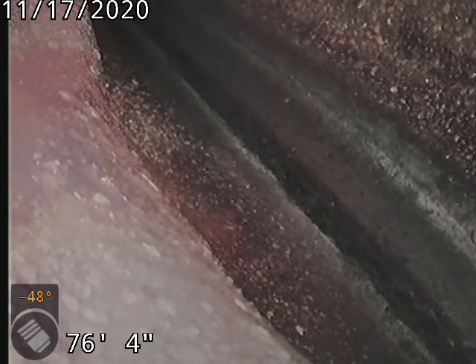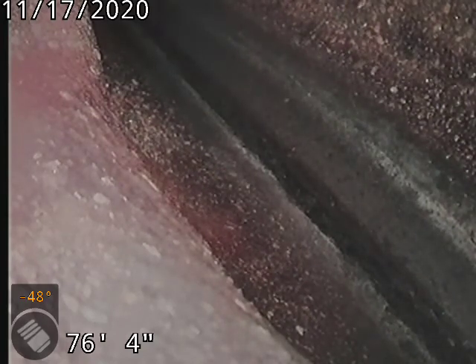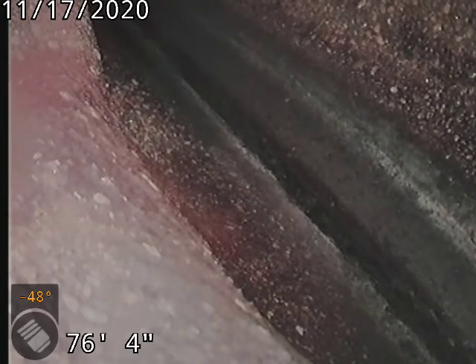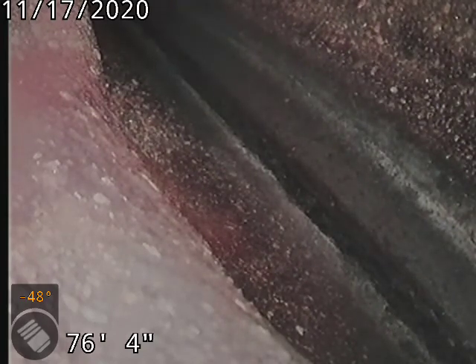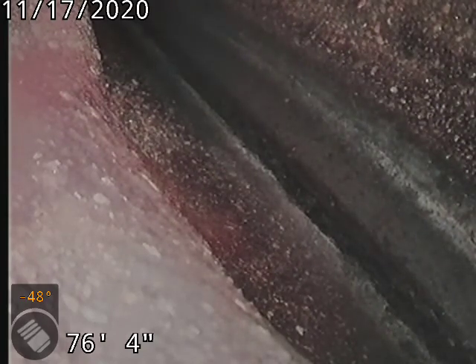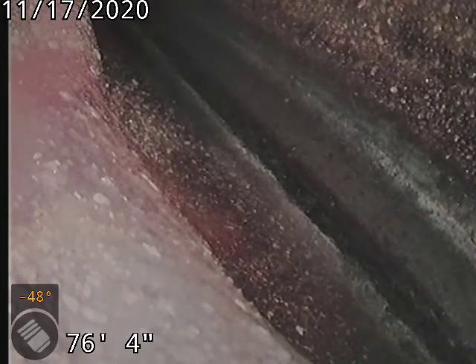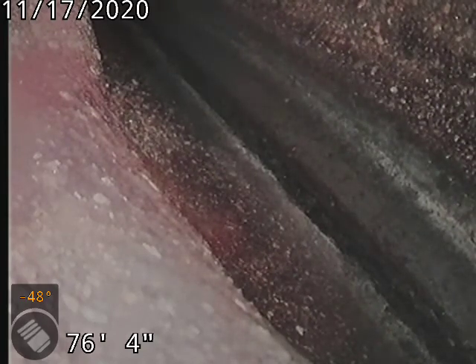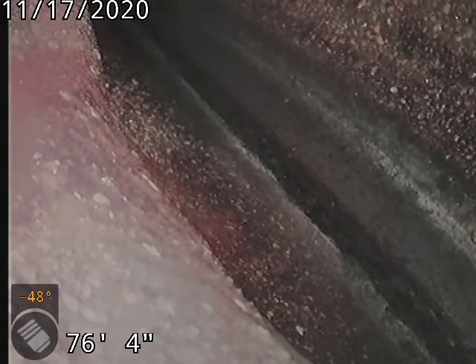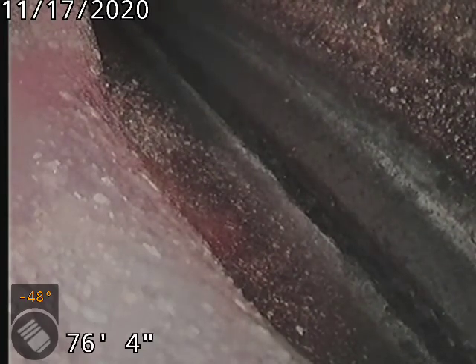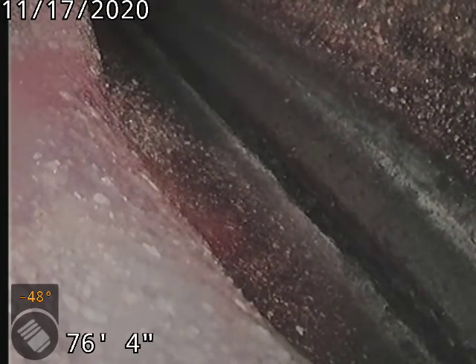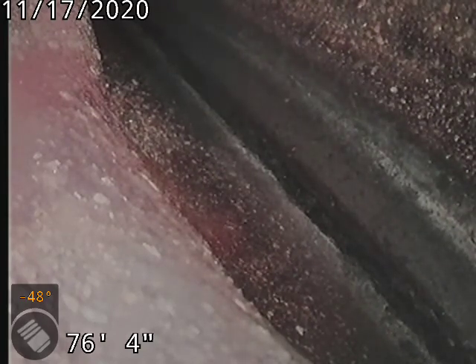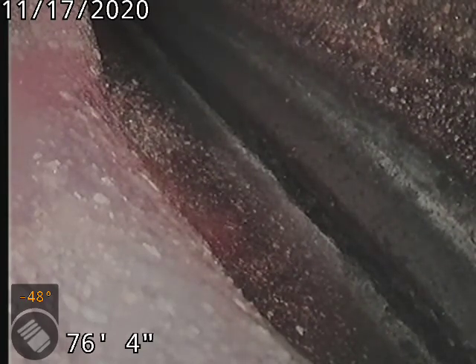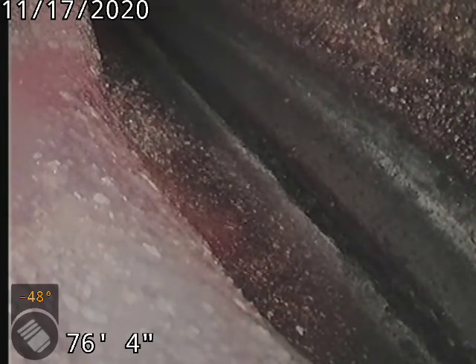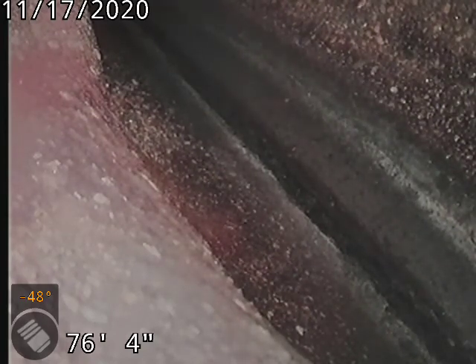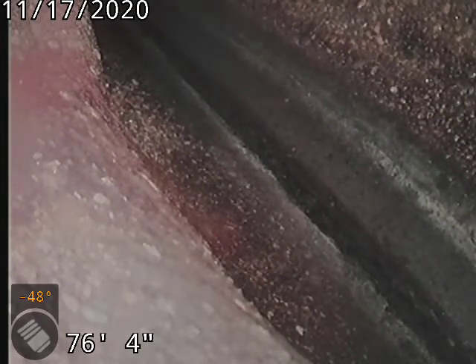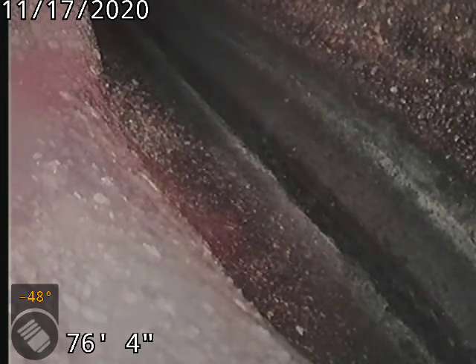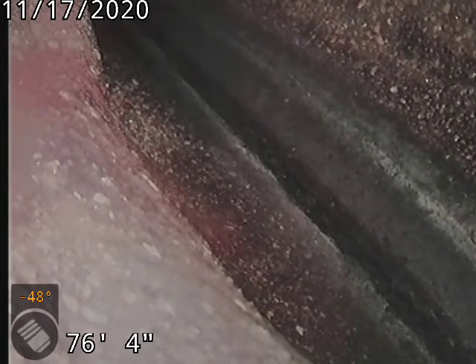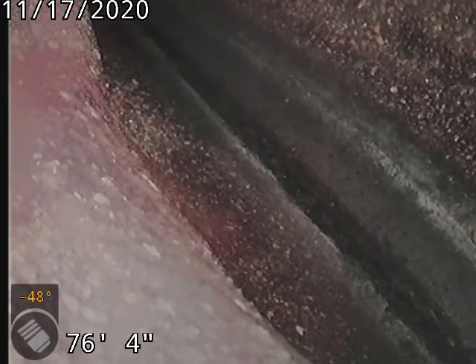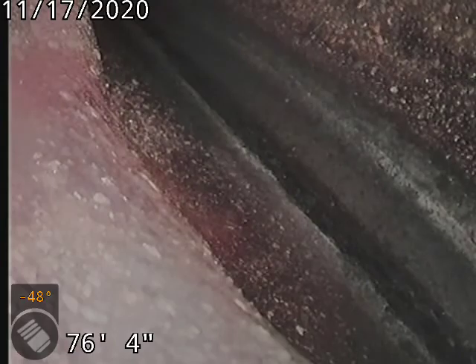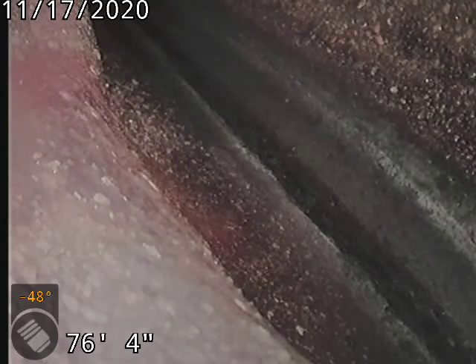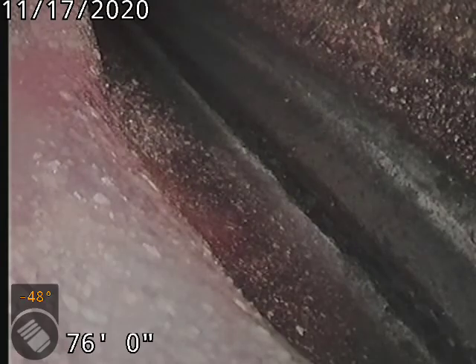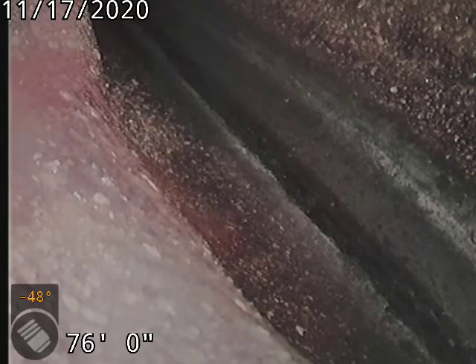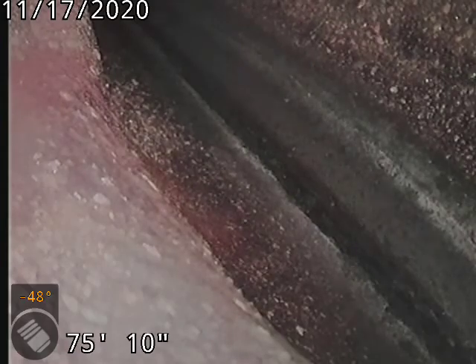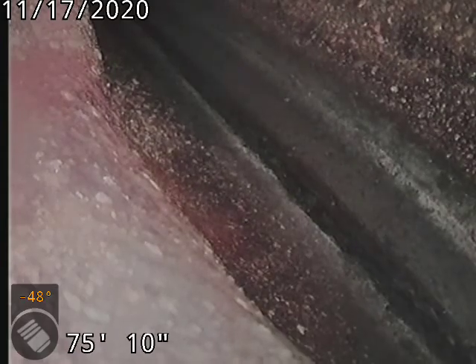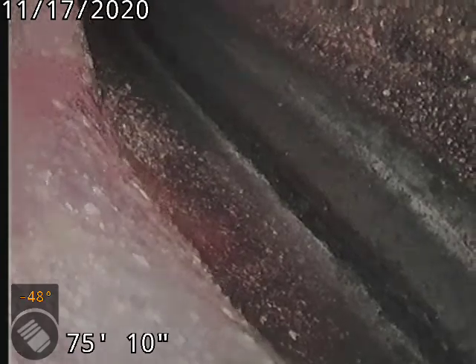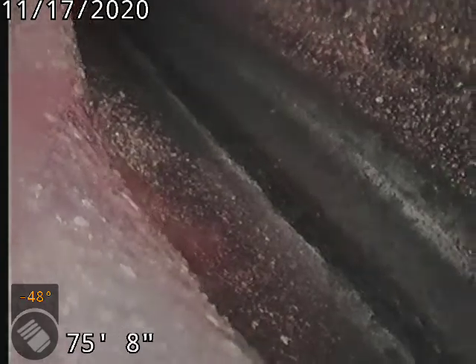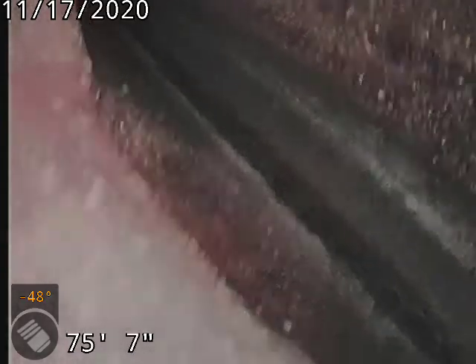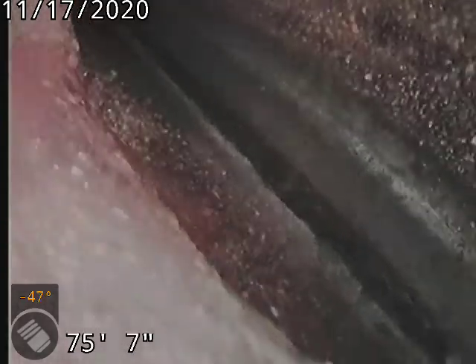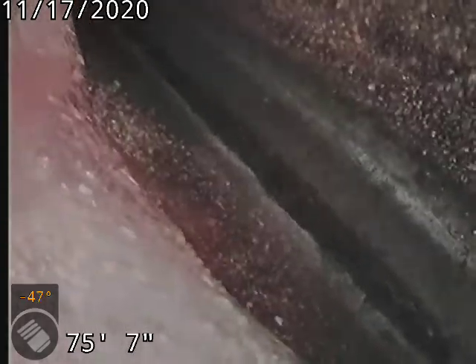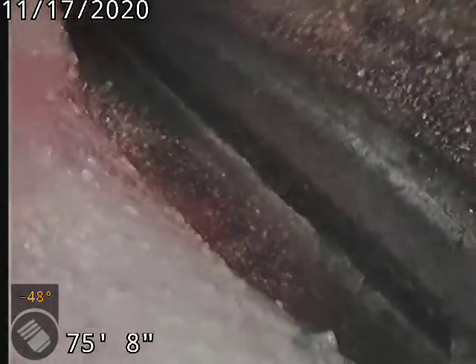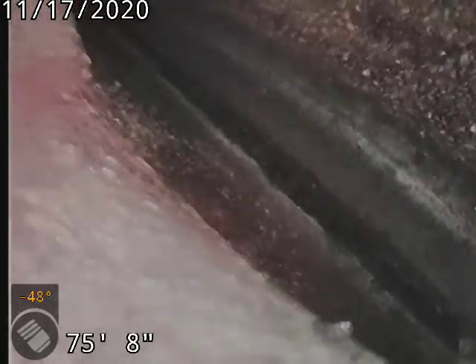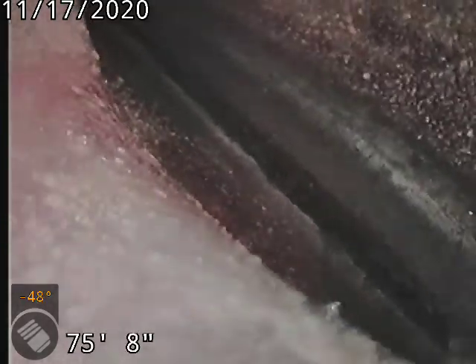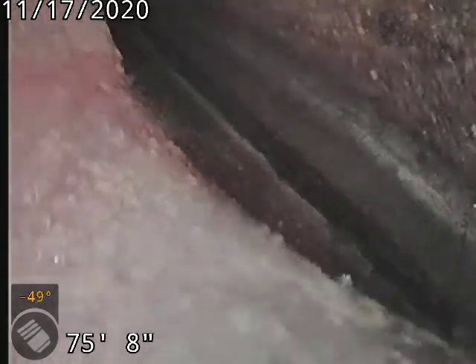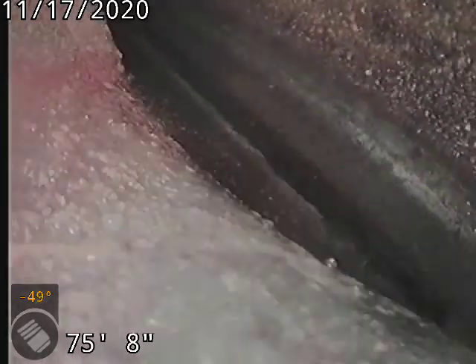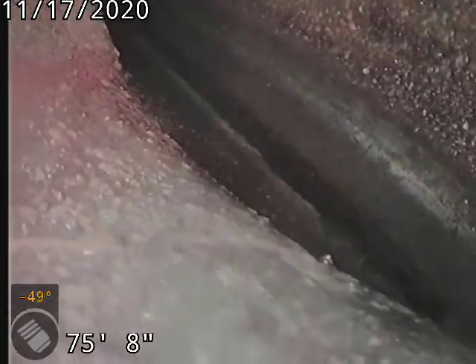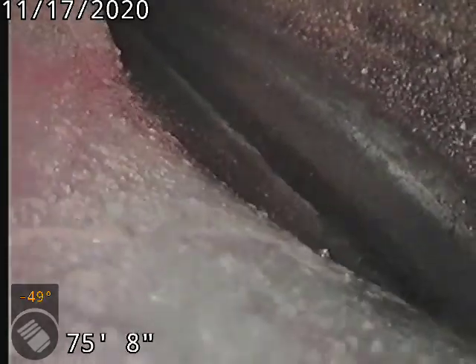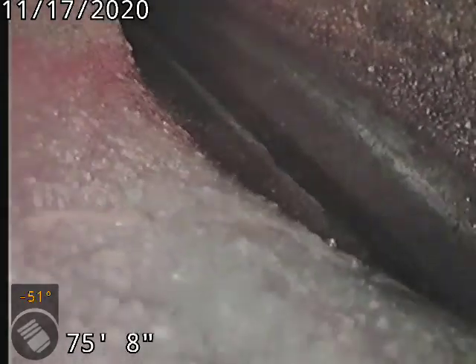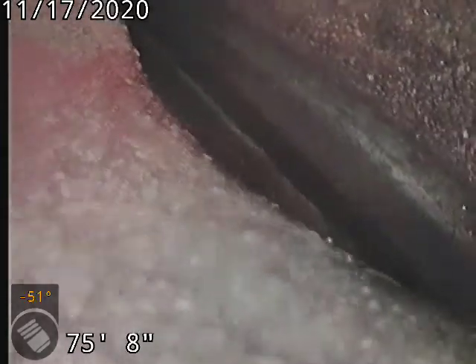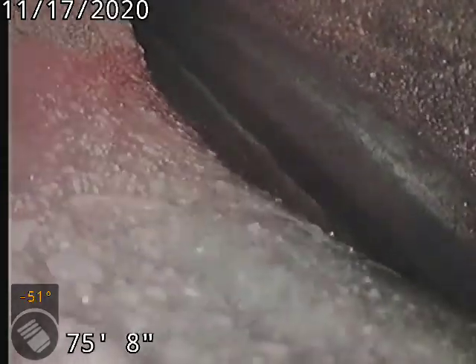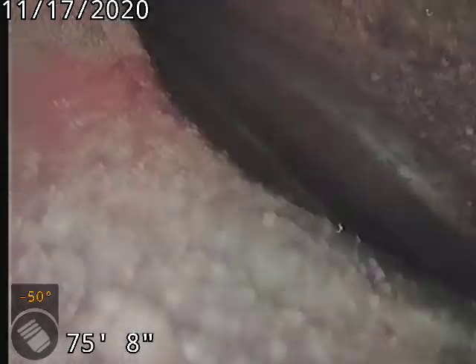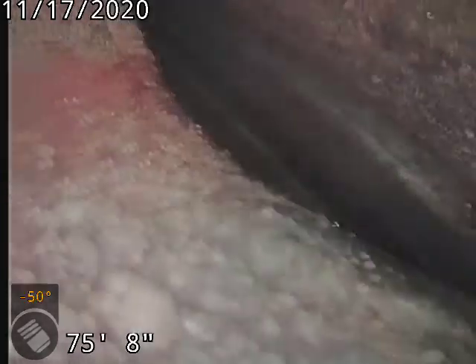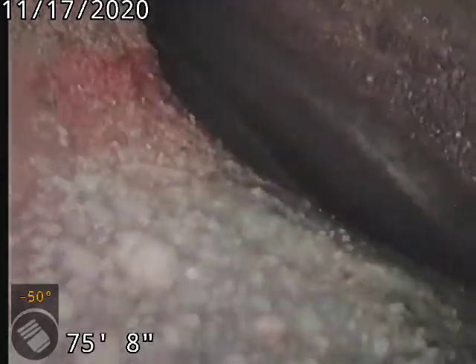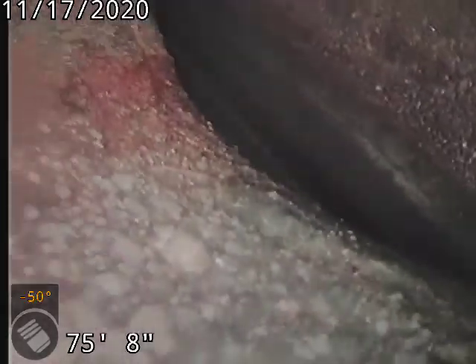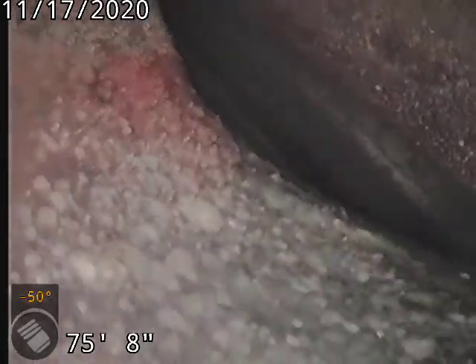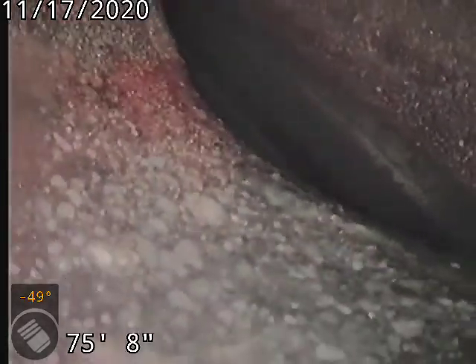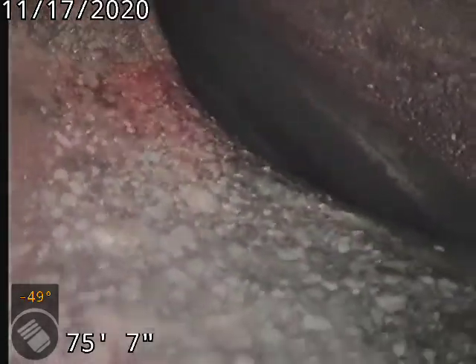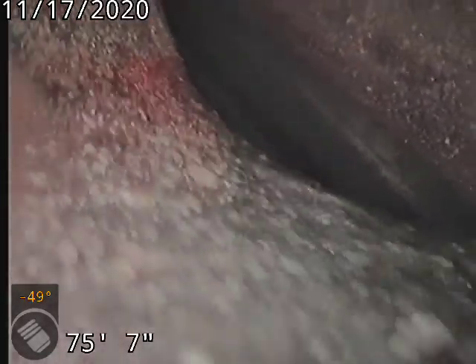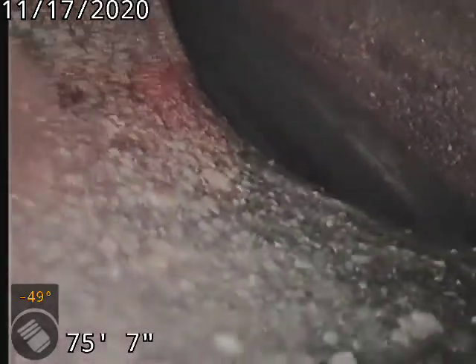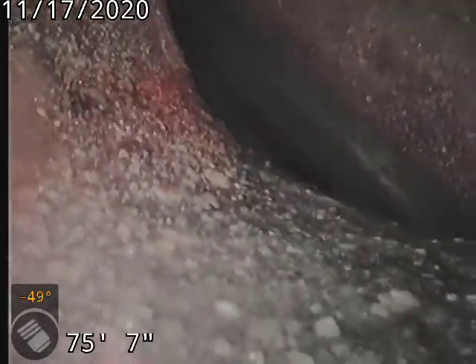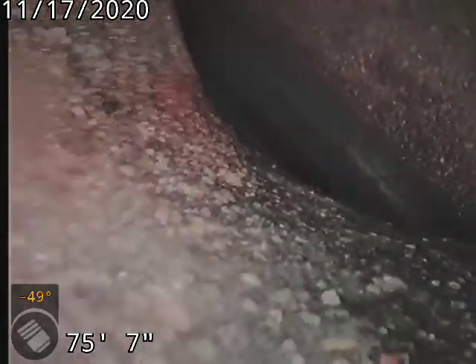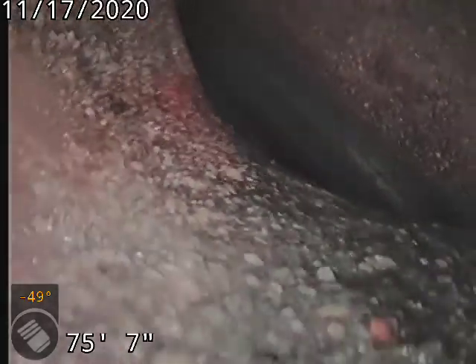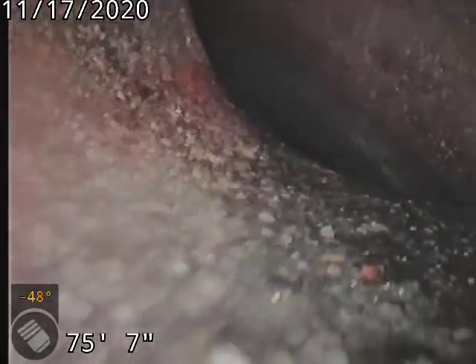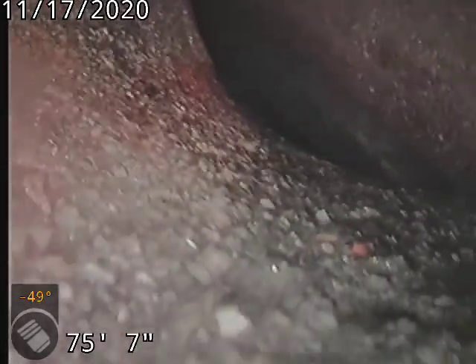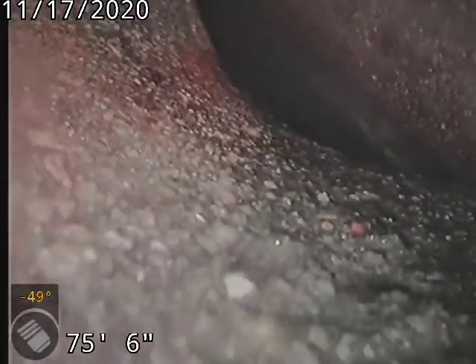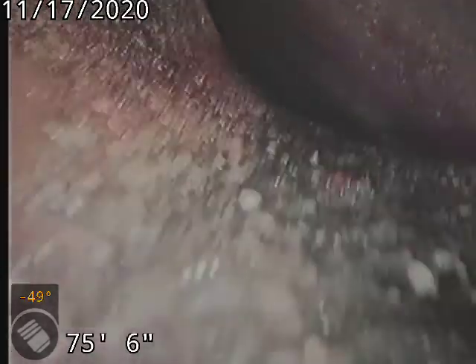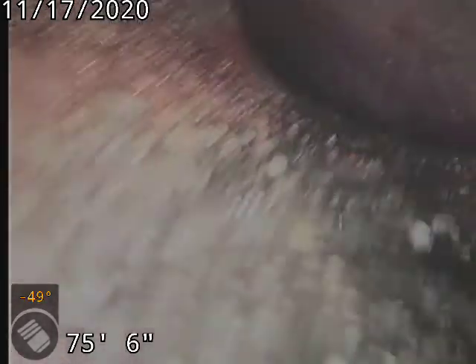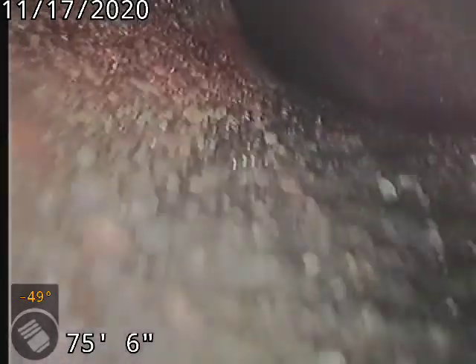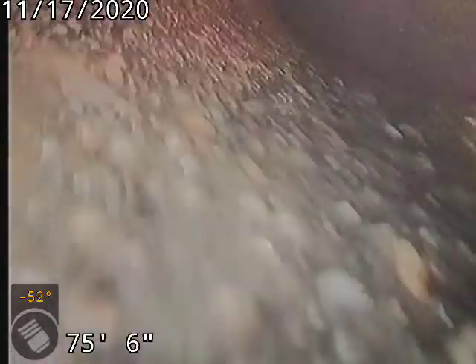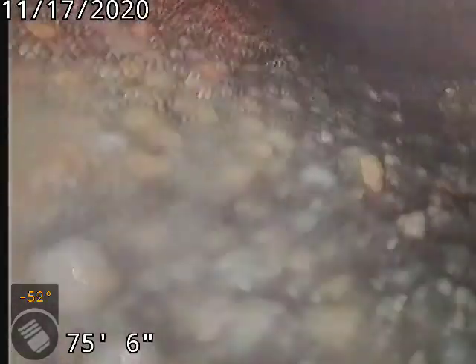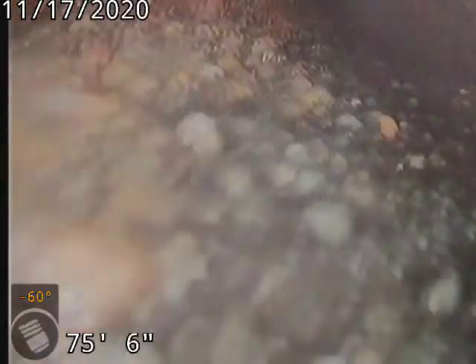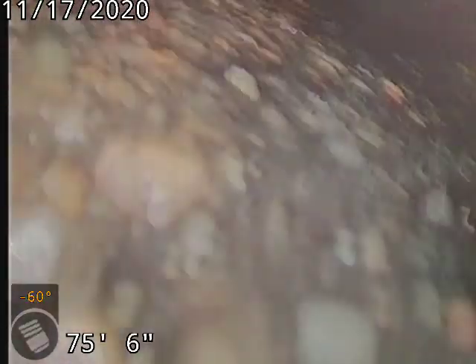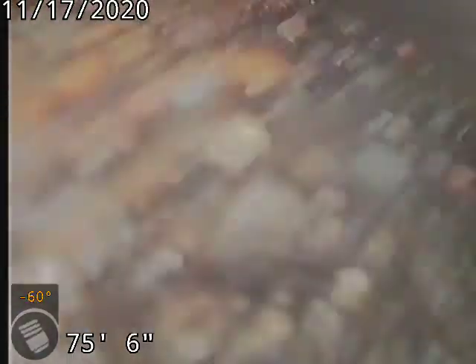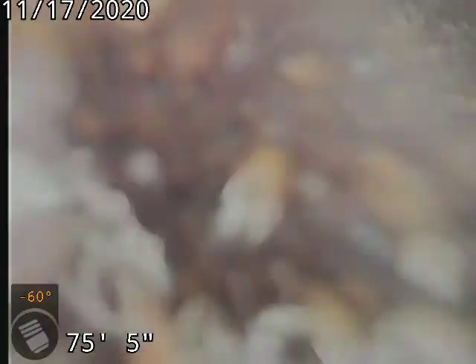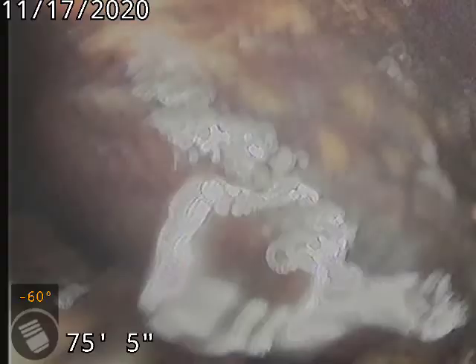76-foot to the city sewer. City line there. Tap connection into the main.